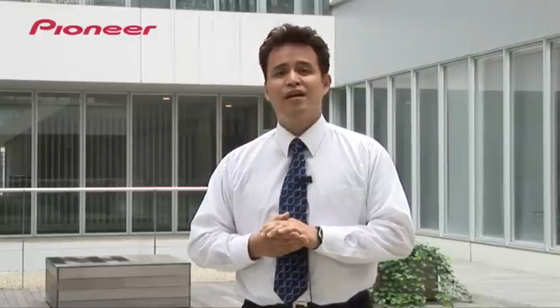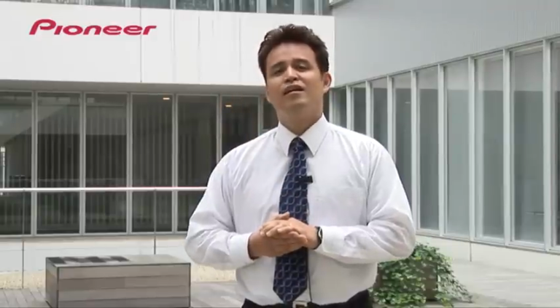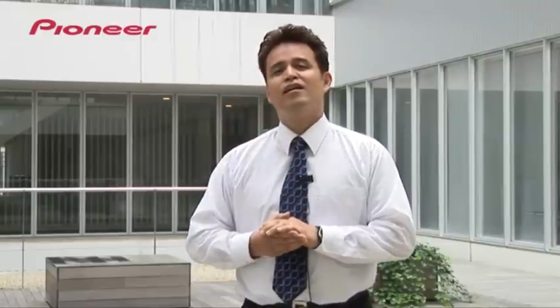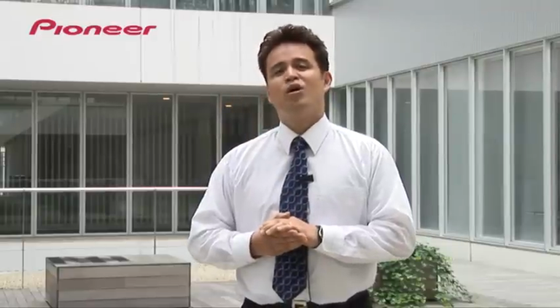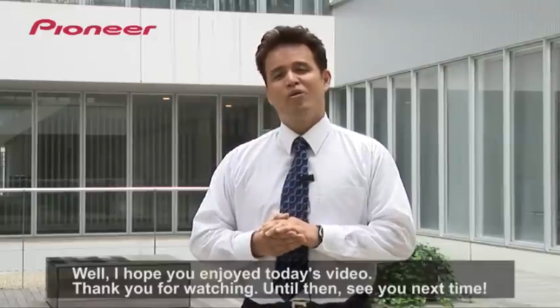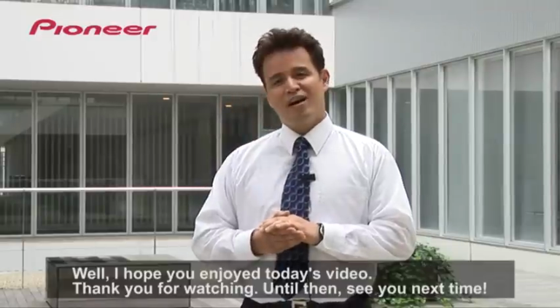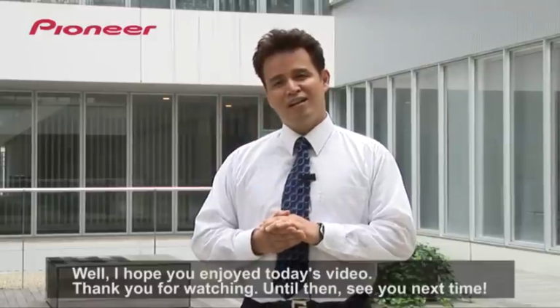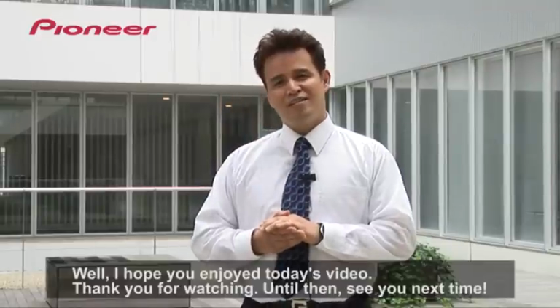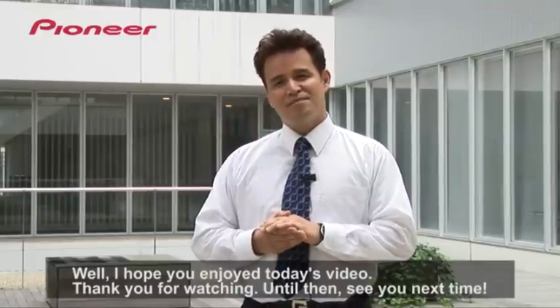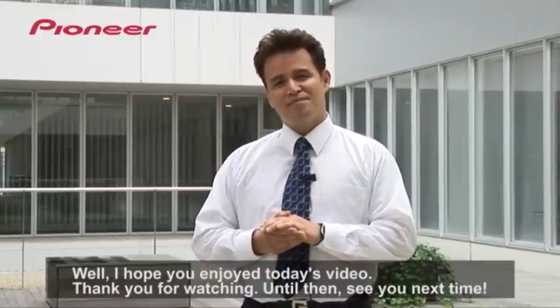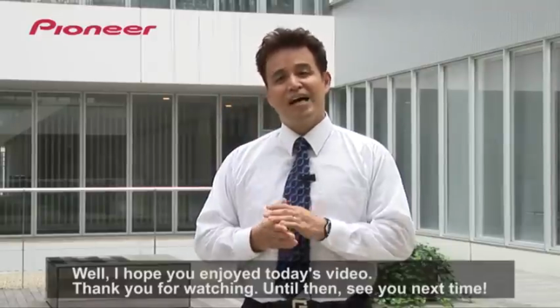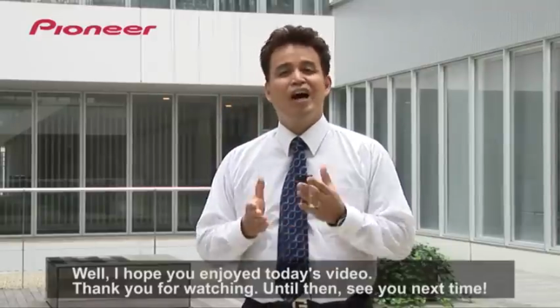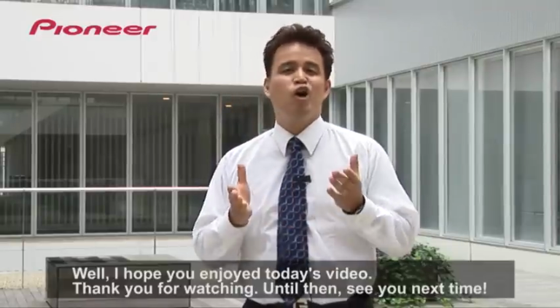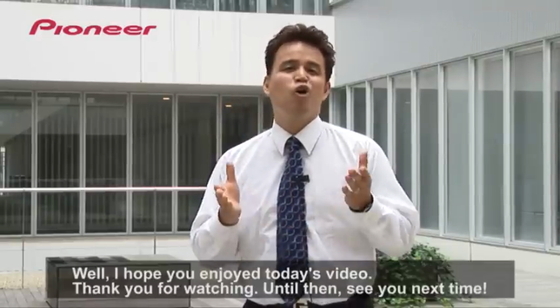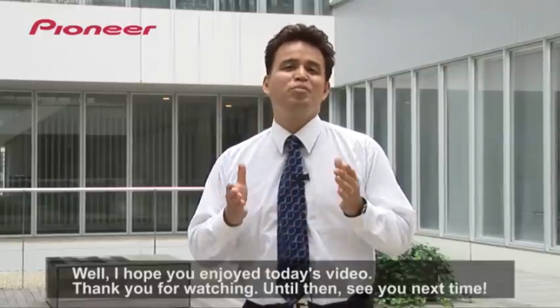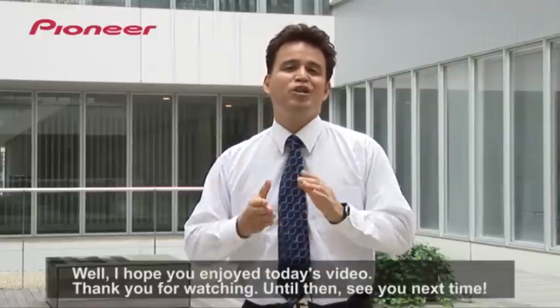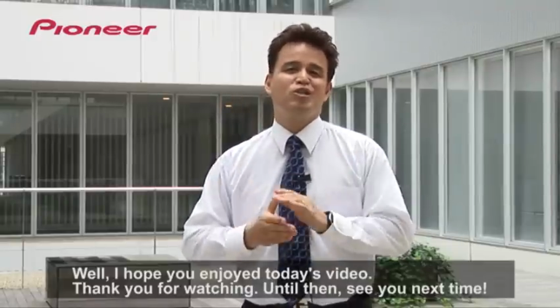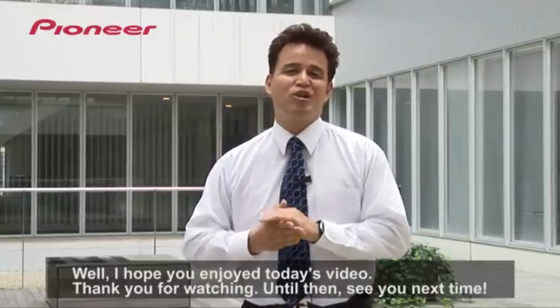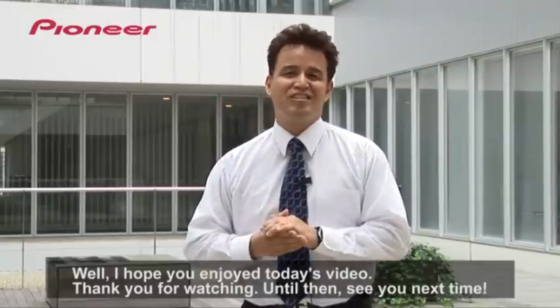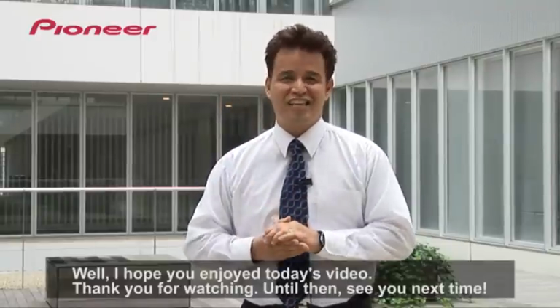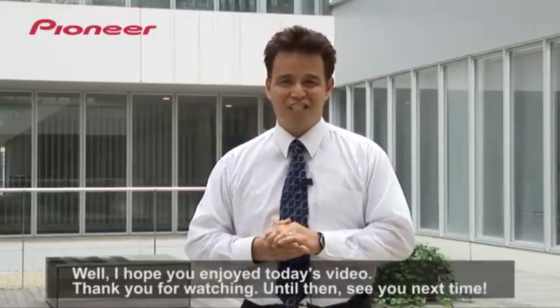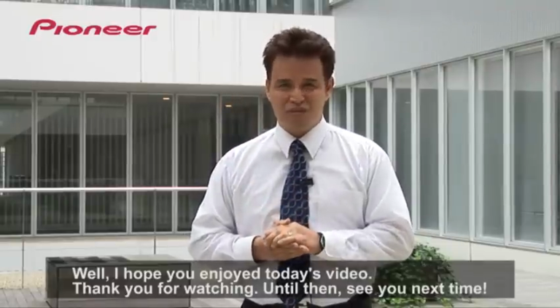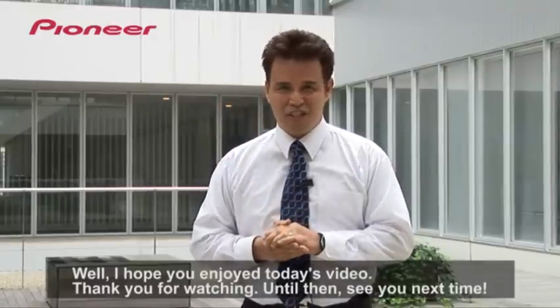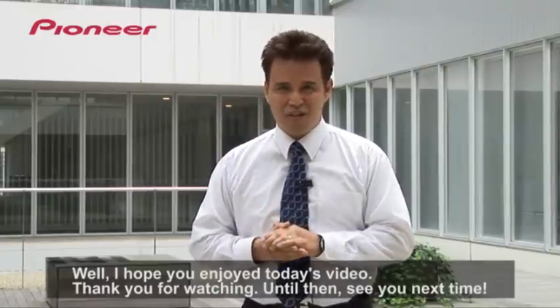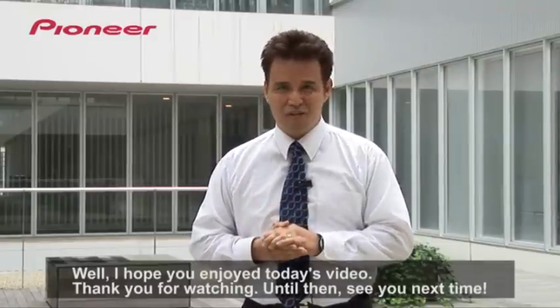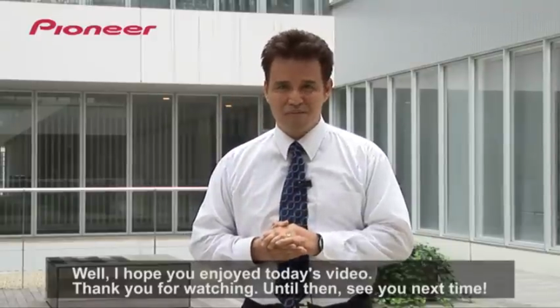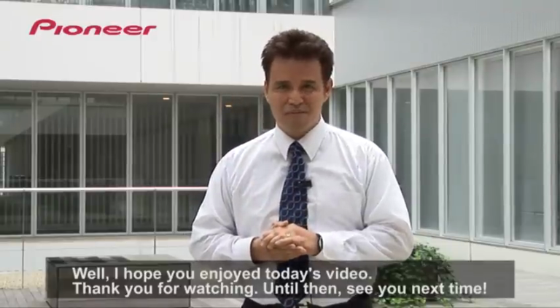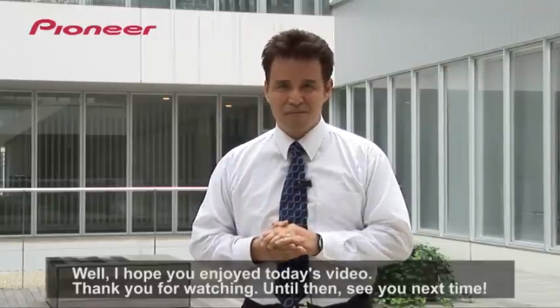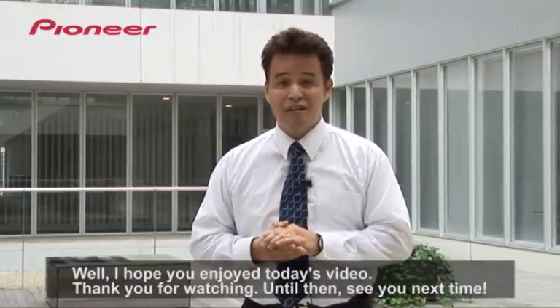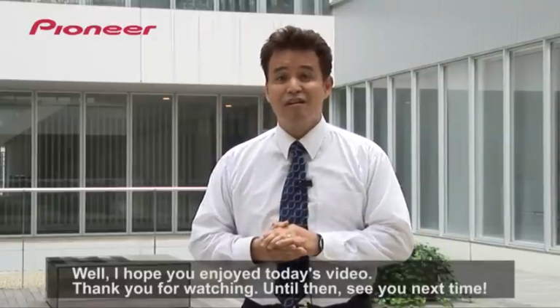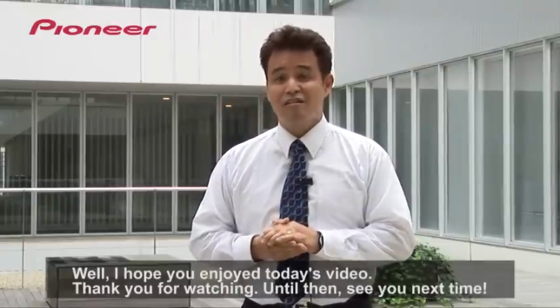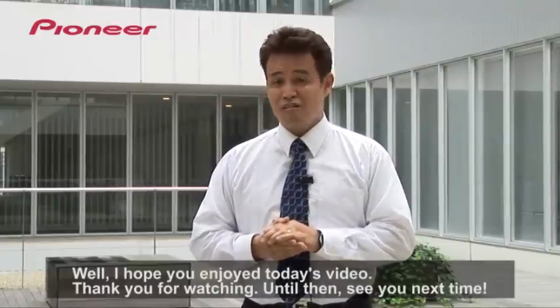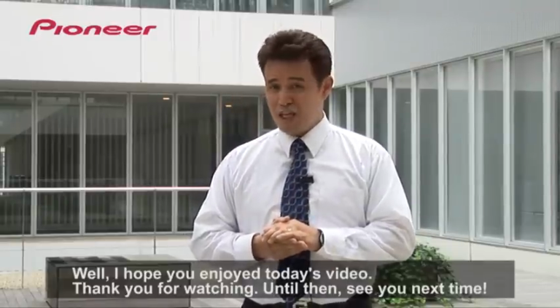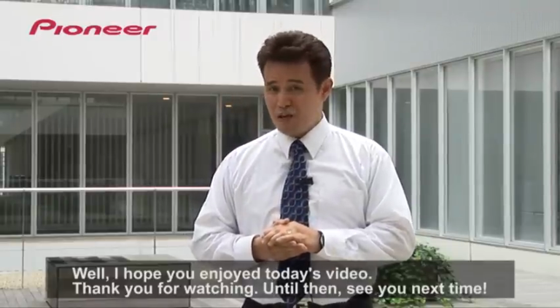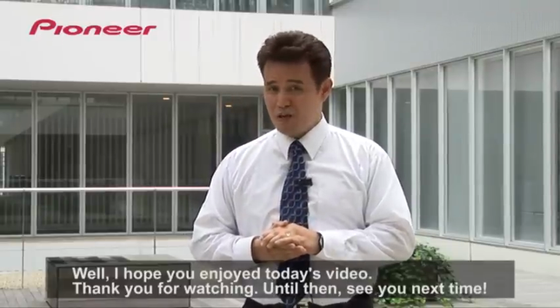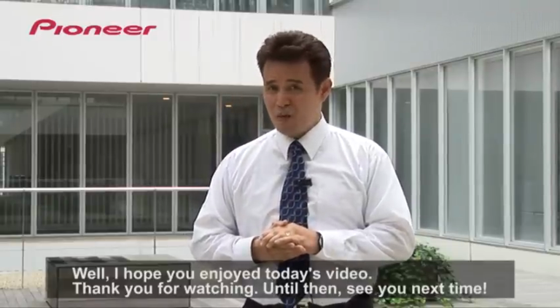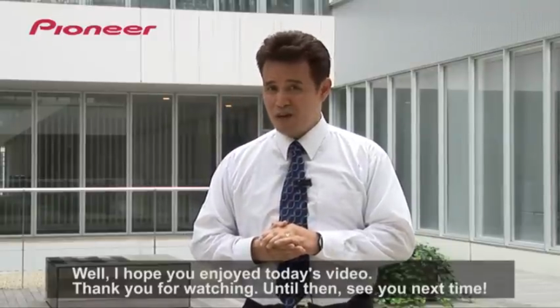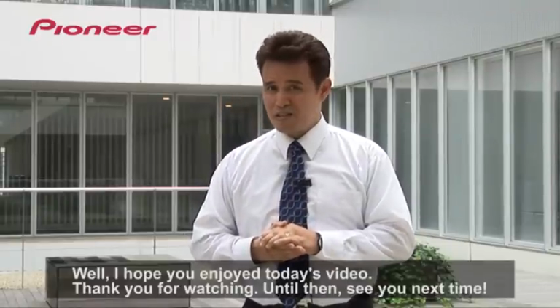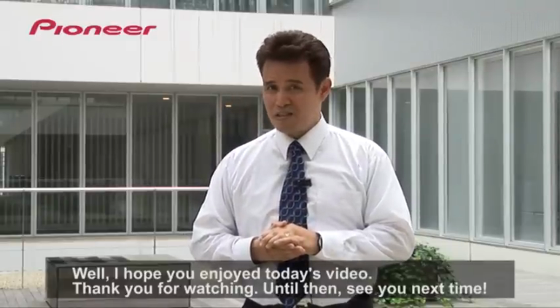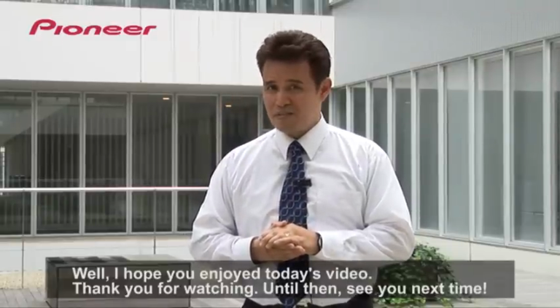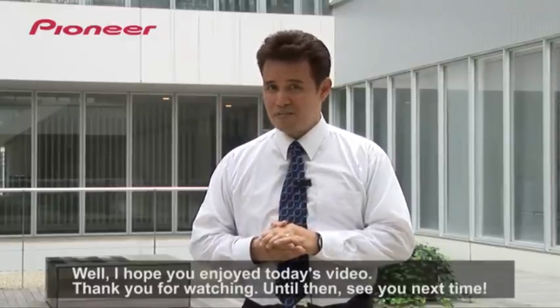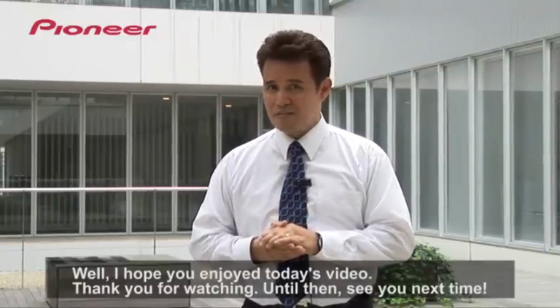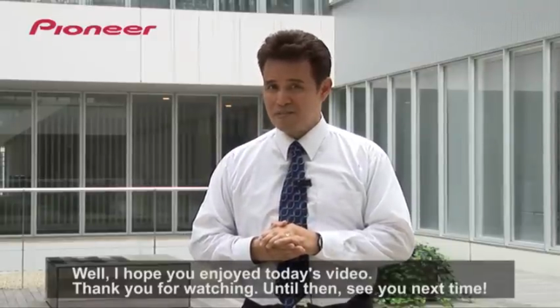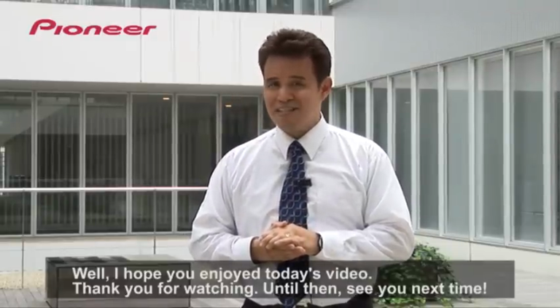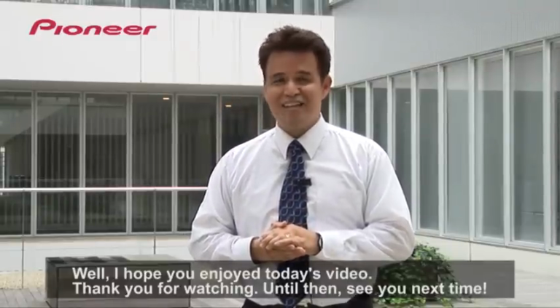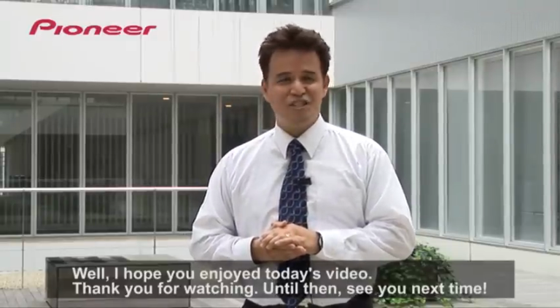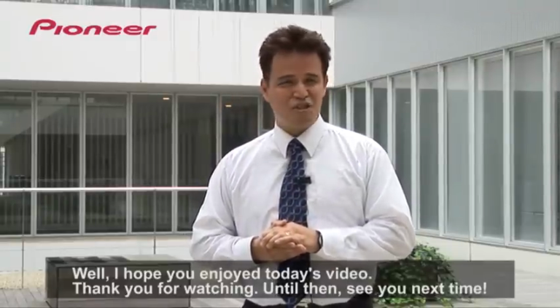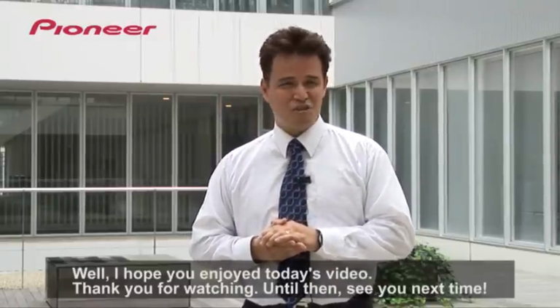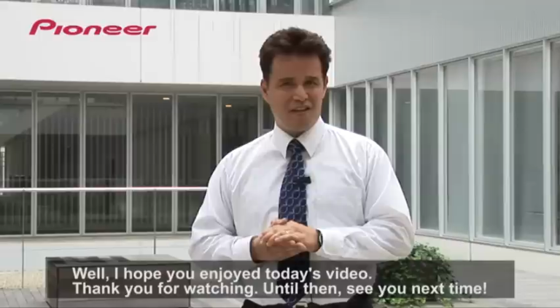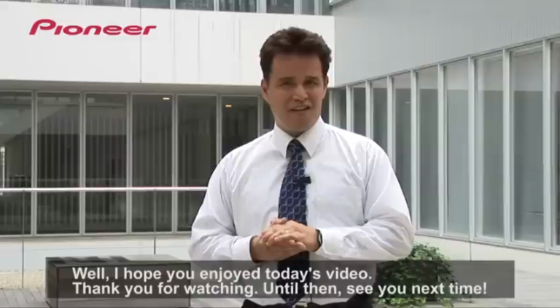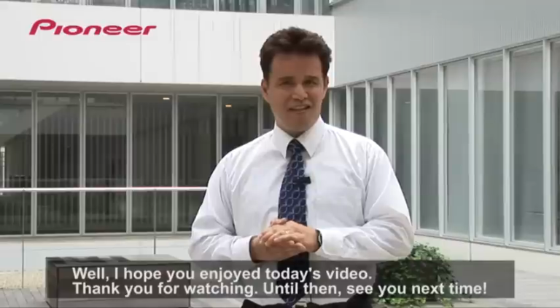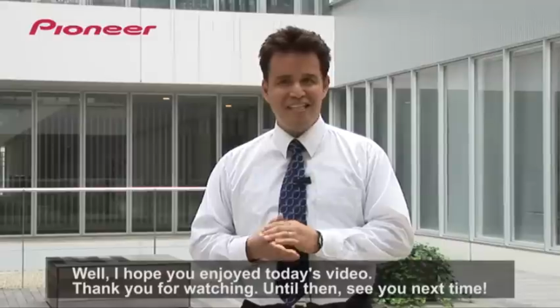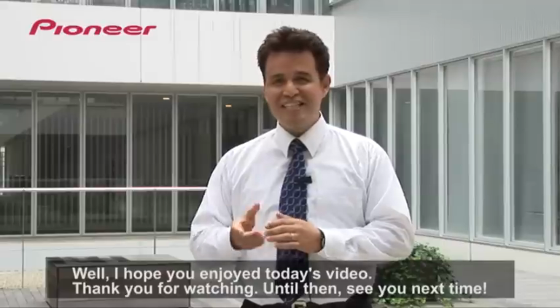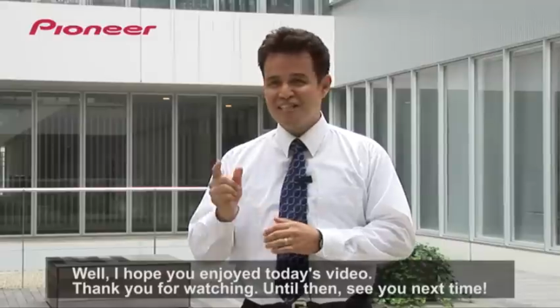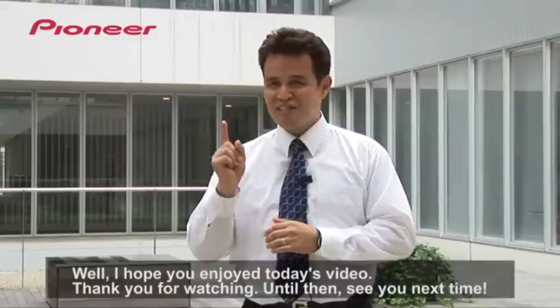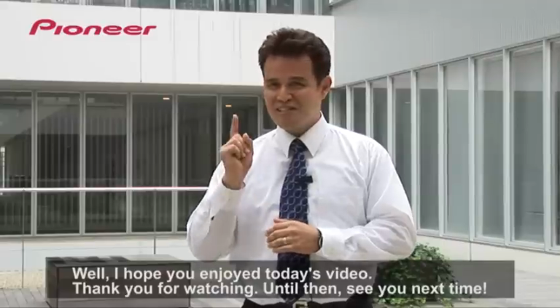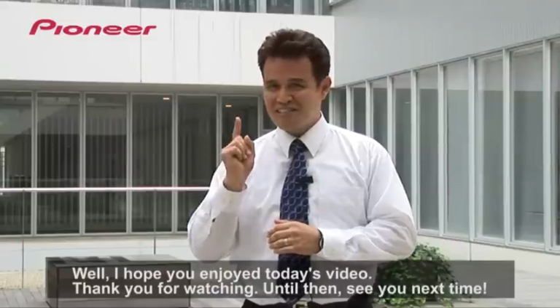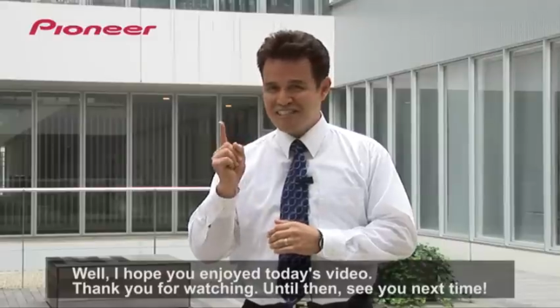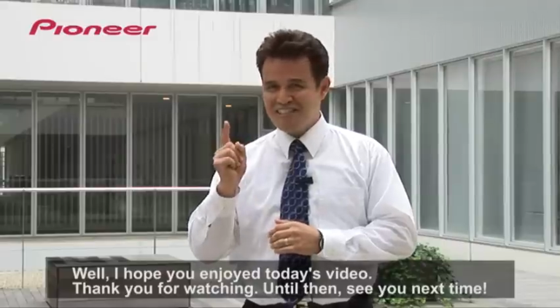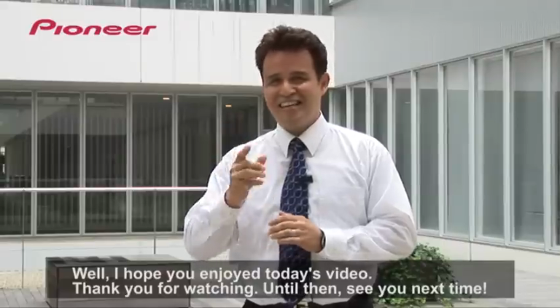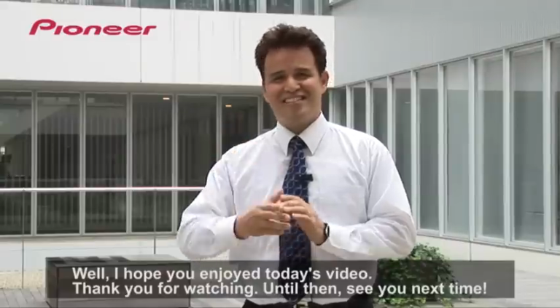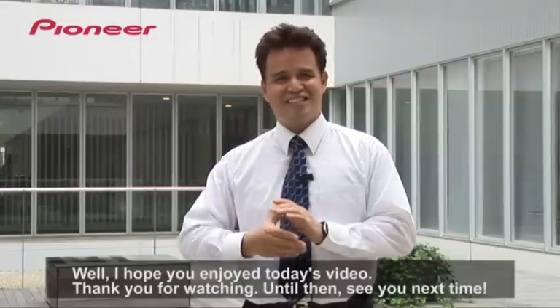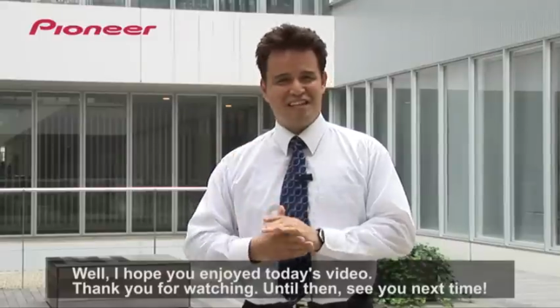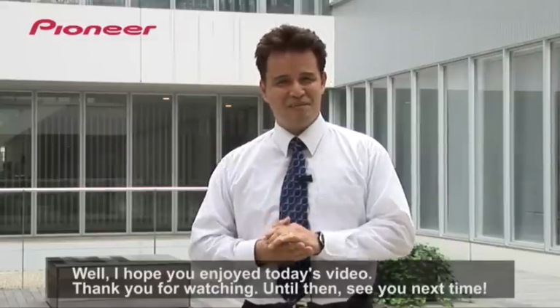Well, I hope you enjoyed today's video. Thank you for watching. Until then, see you next time.